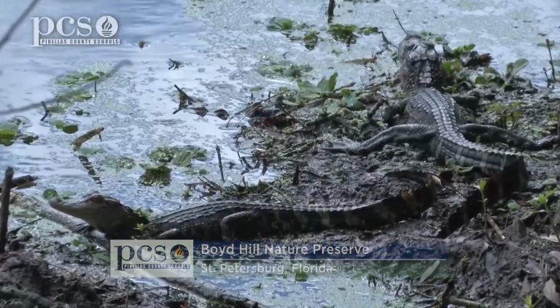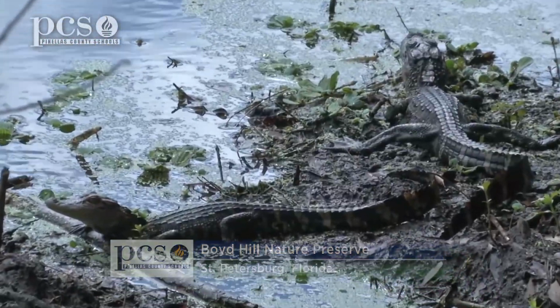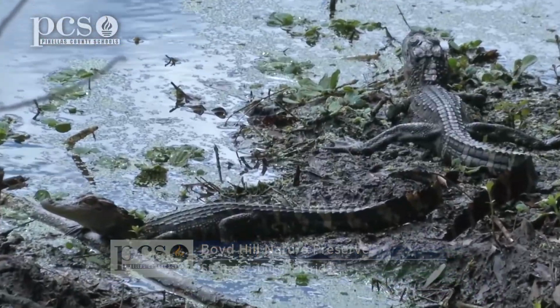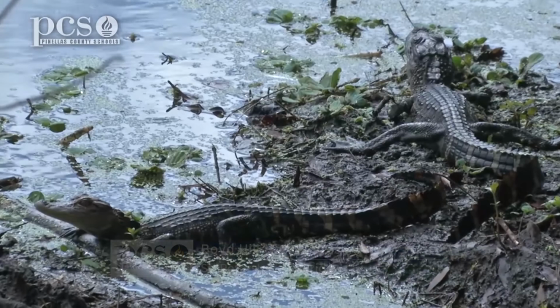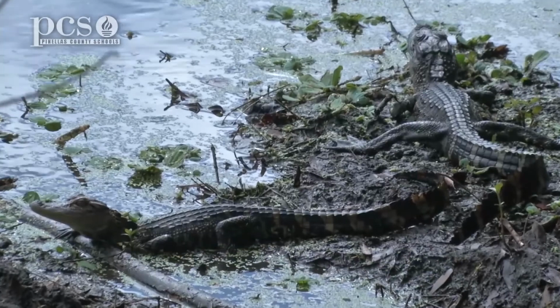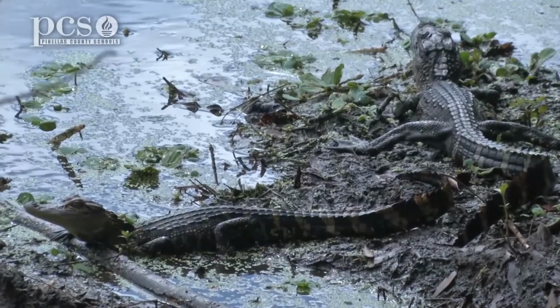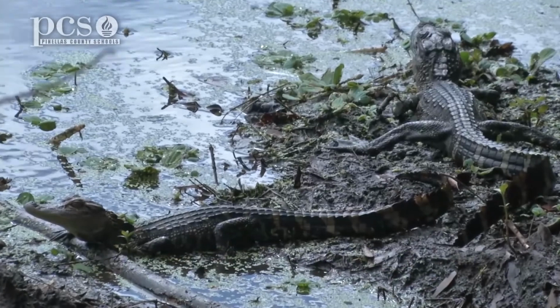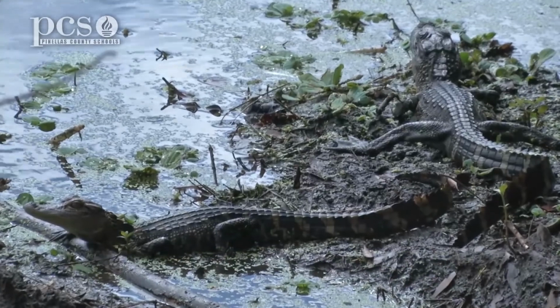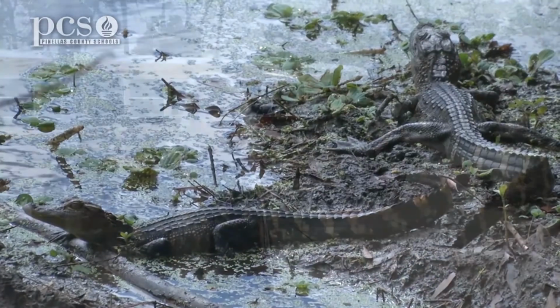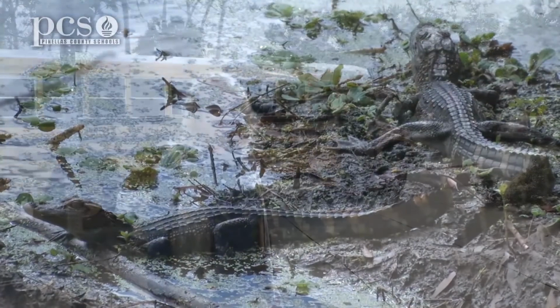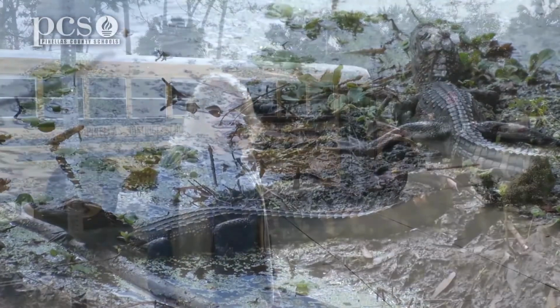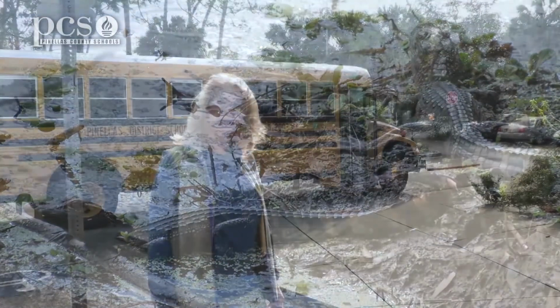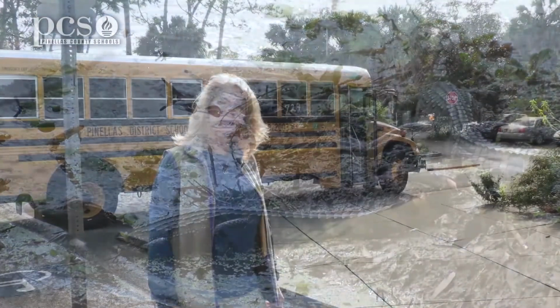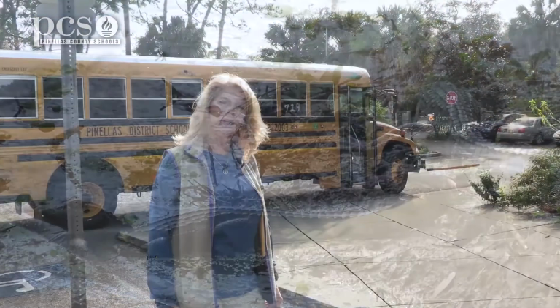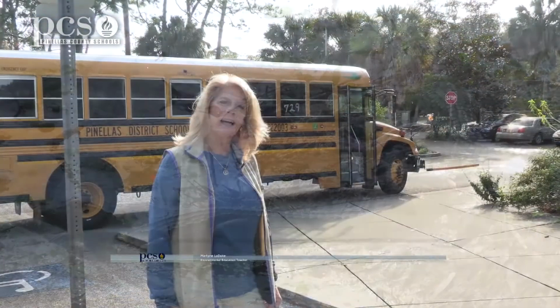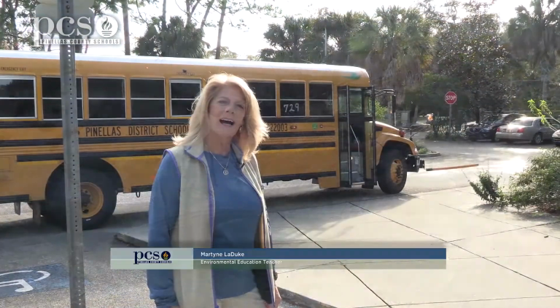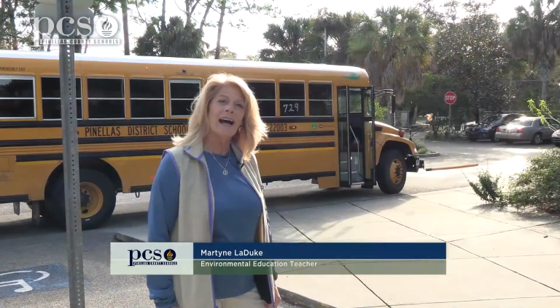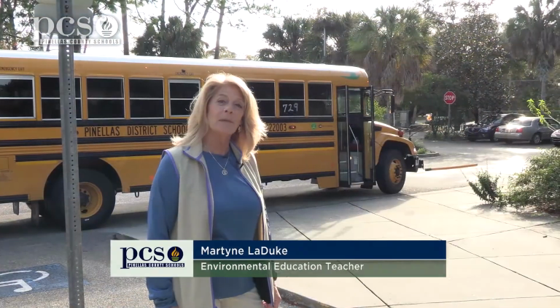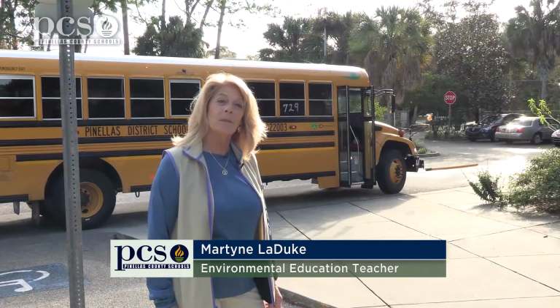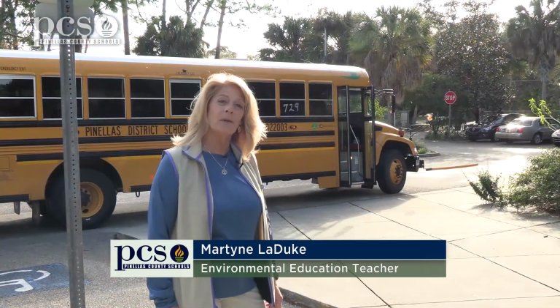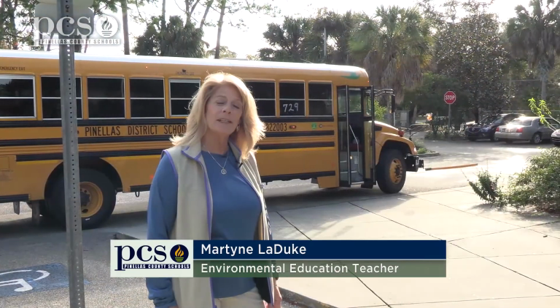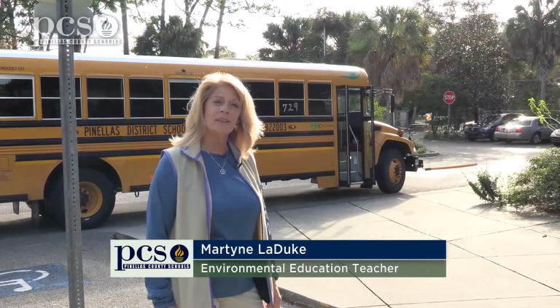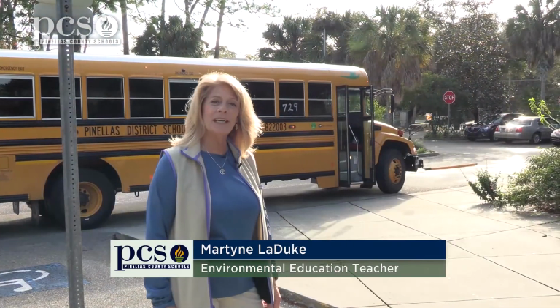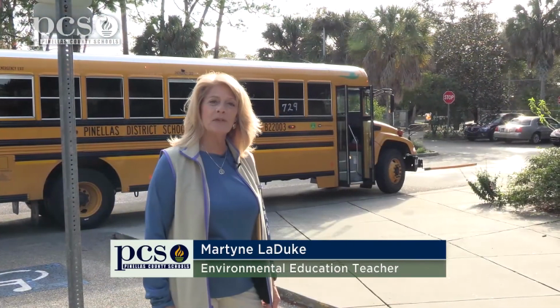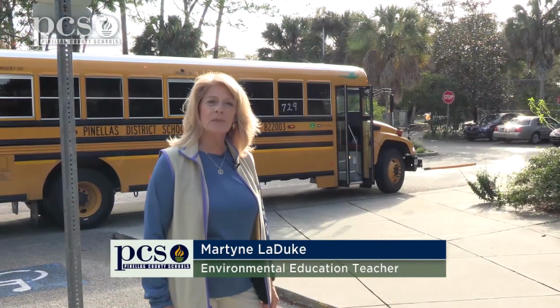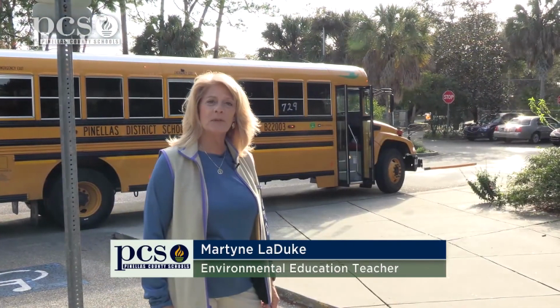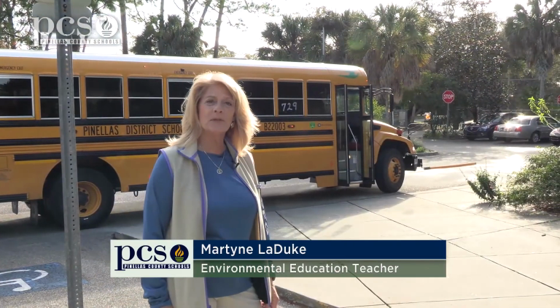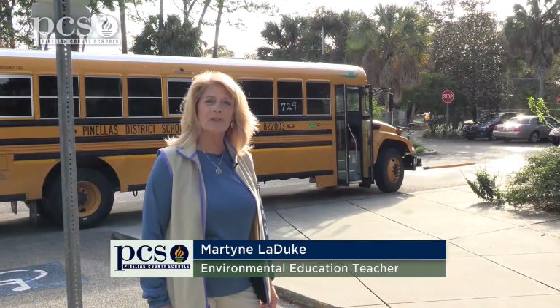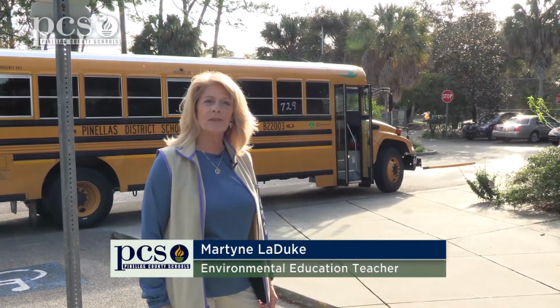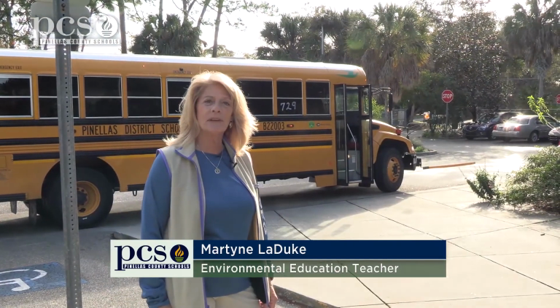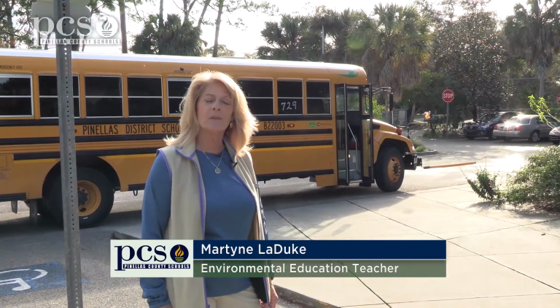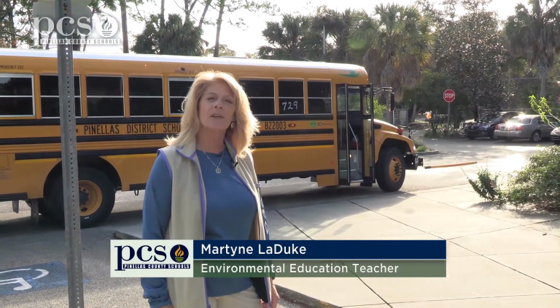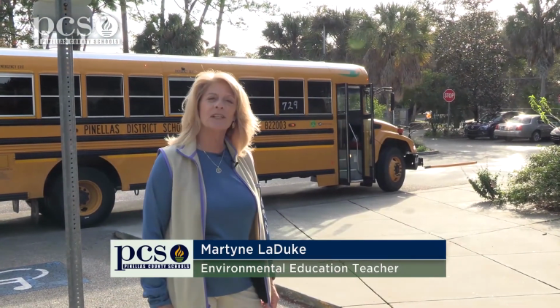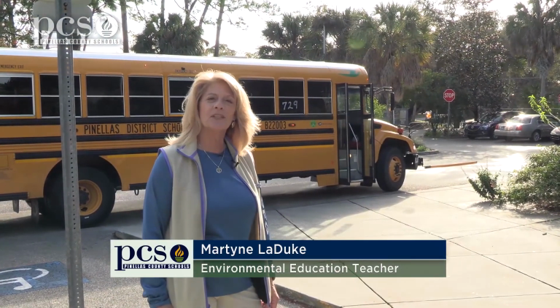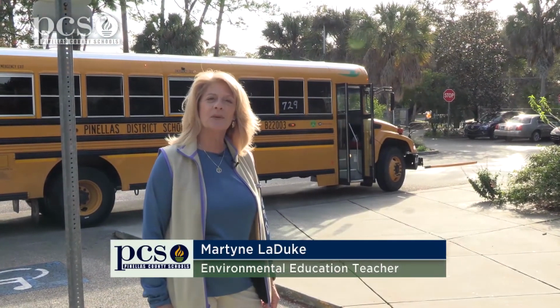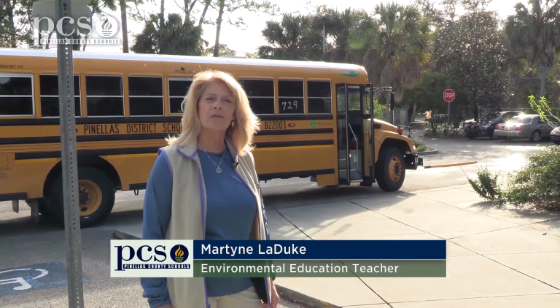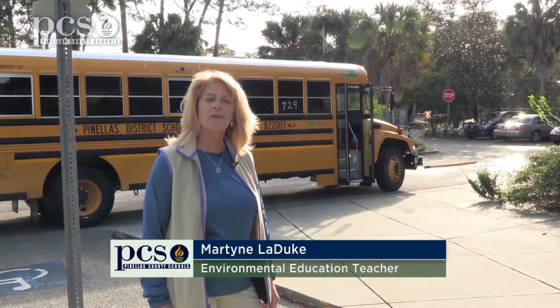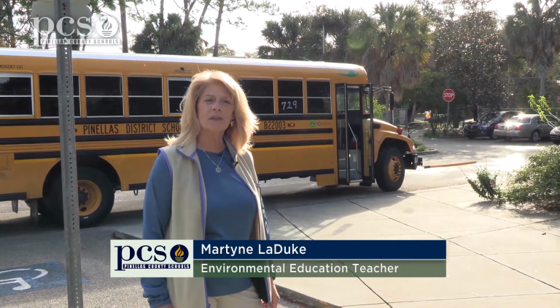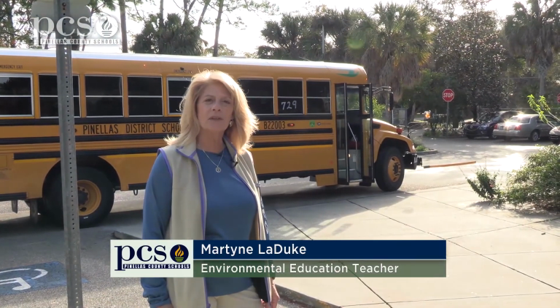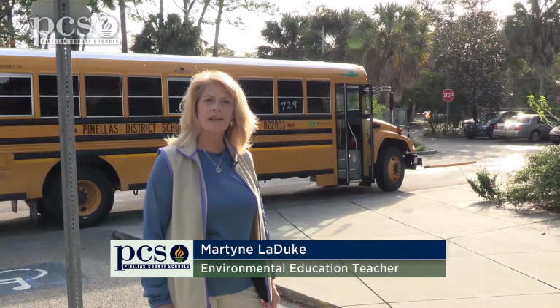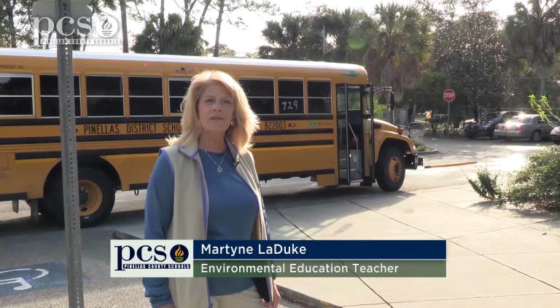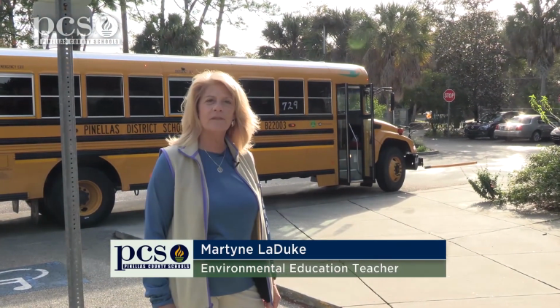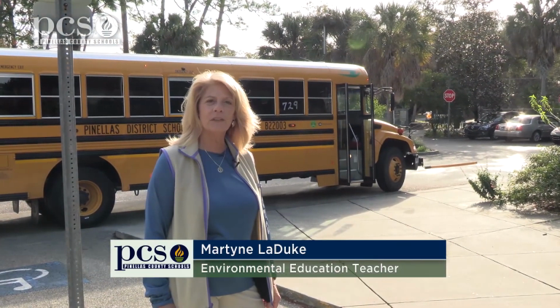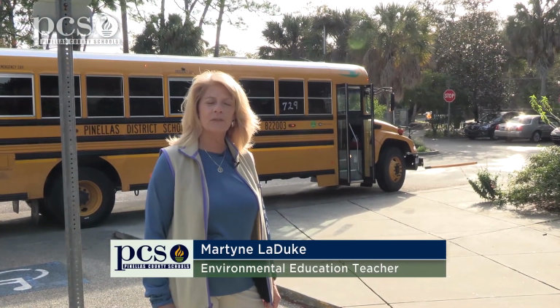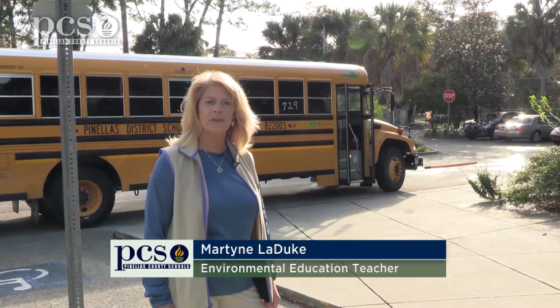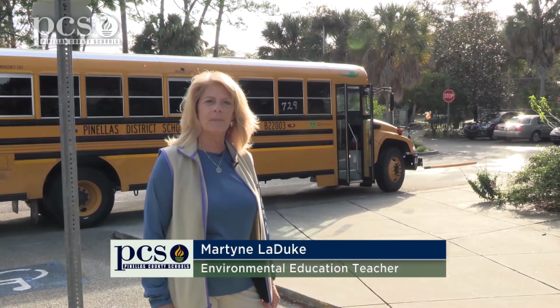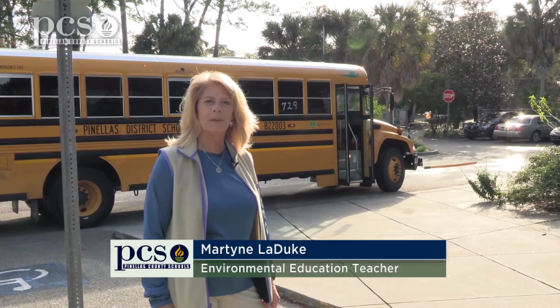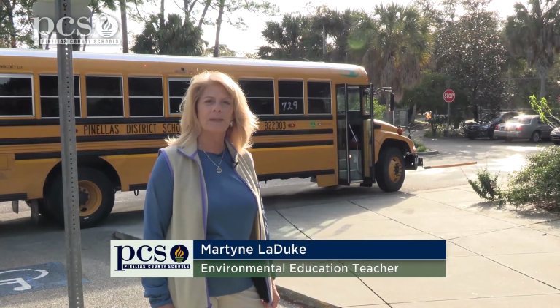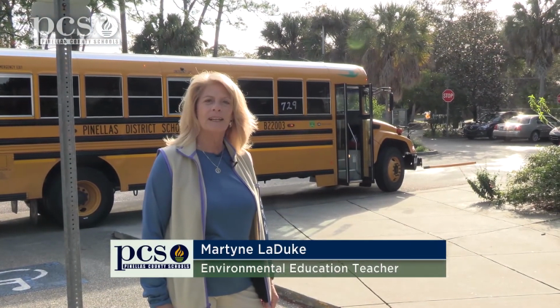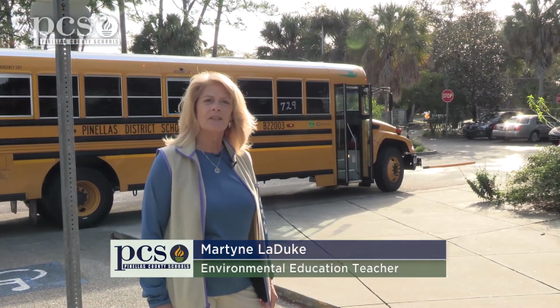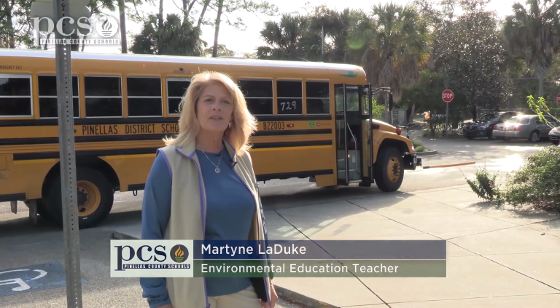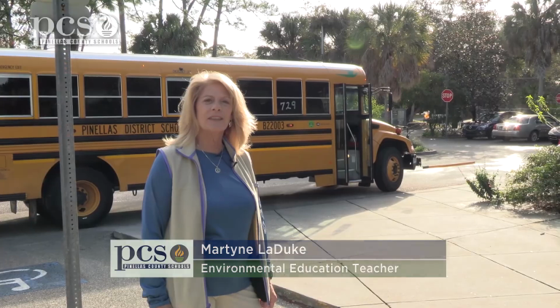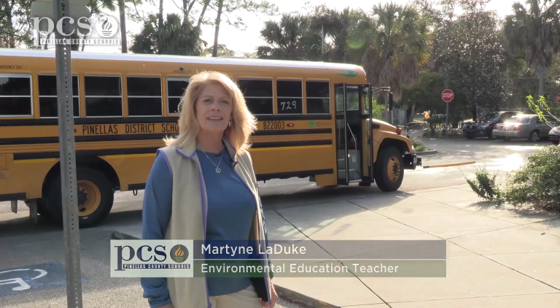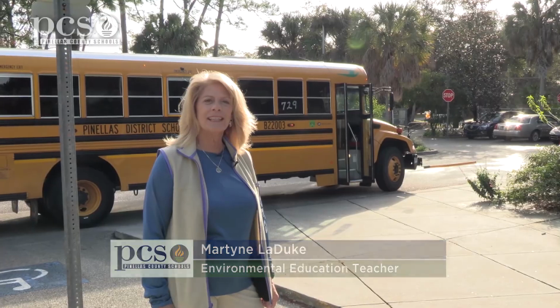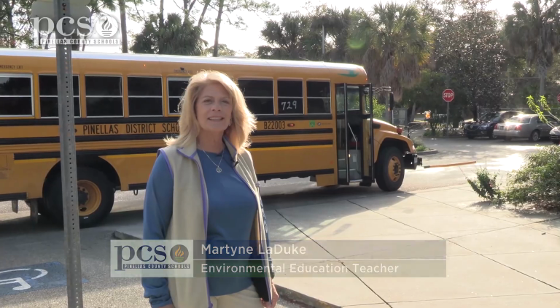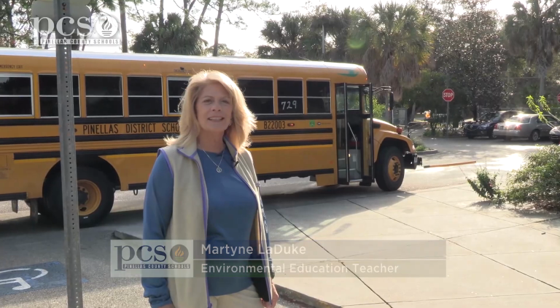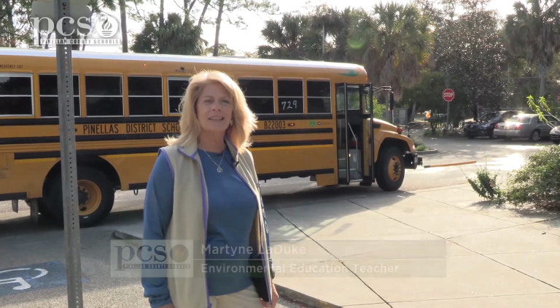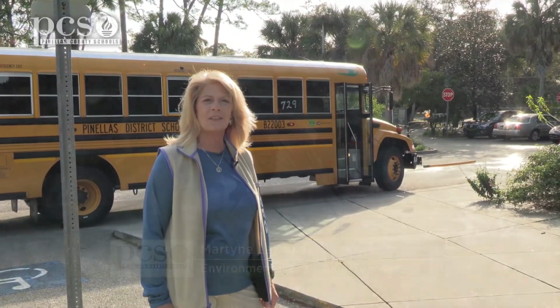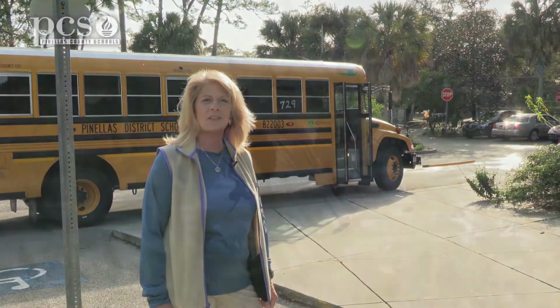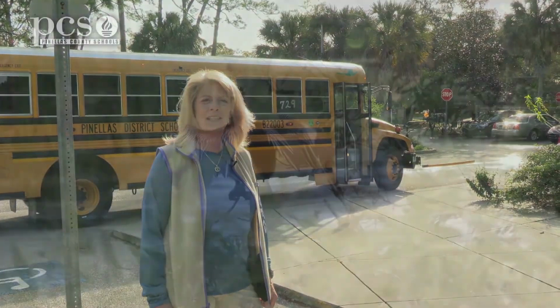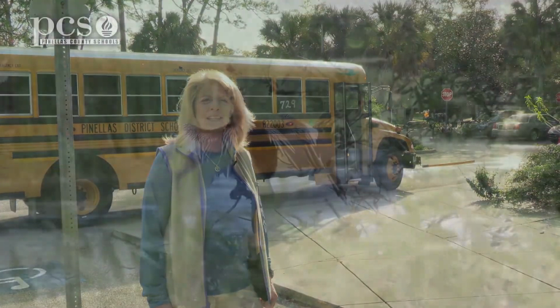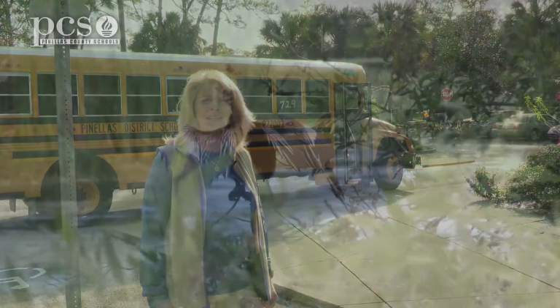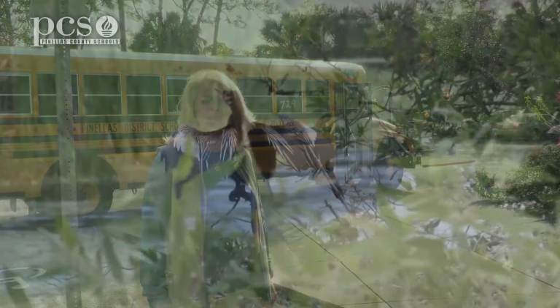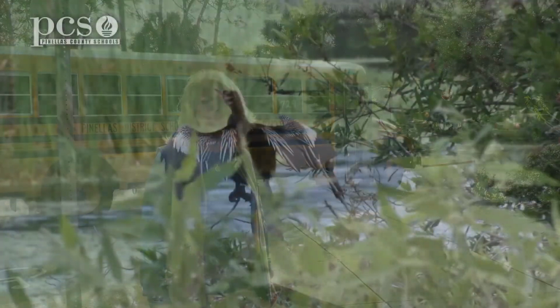Hi, this is Martine LaDuke. I'm at Boyd Hill Nature Preserve and we're going to do a fourth grade field trip so that the kids can get a look at nature.